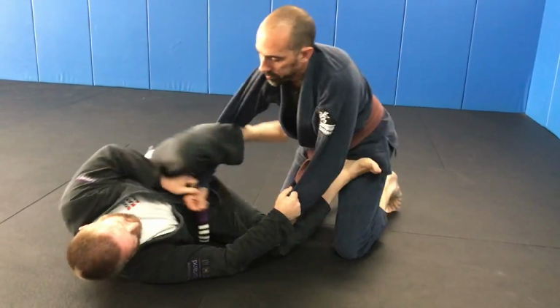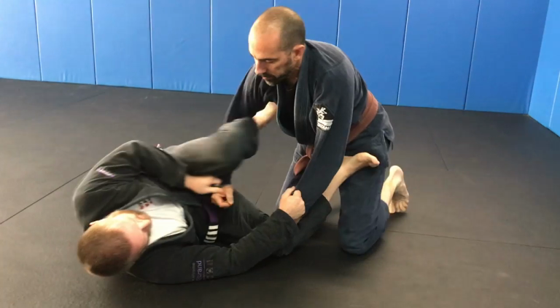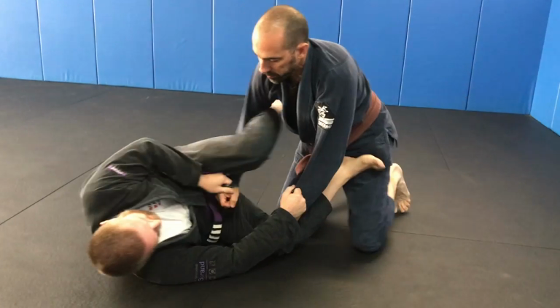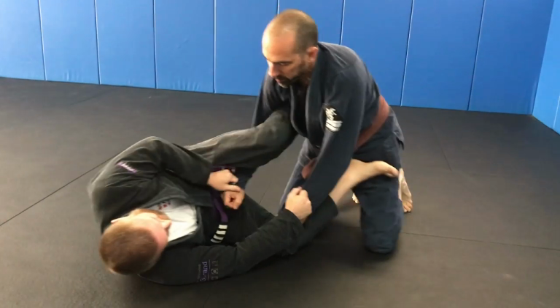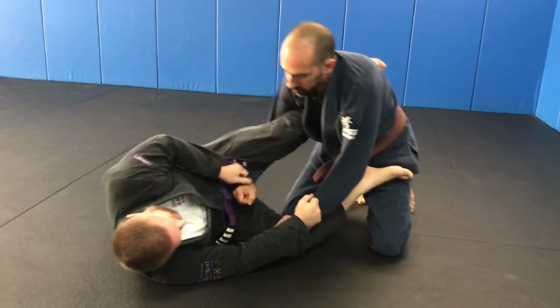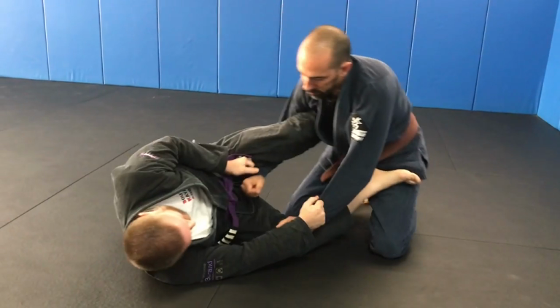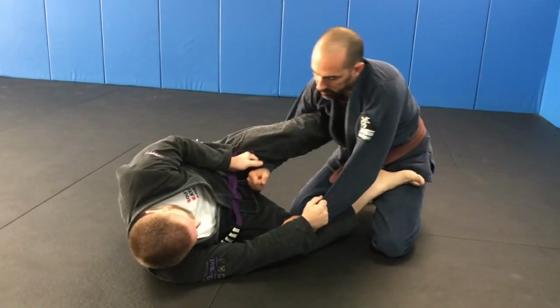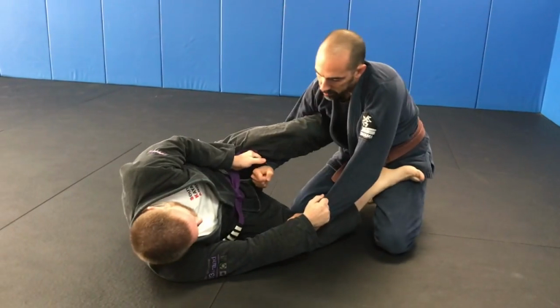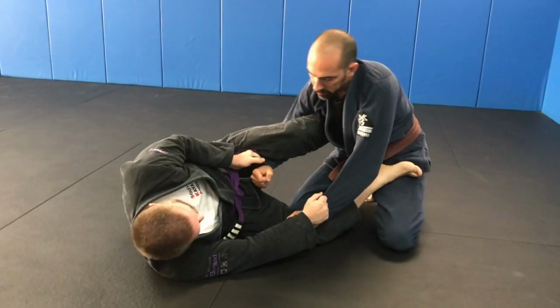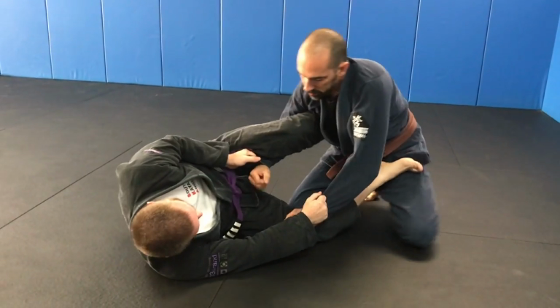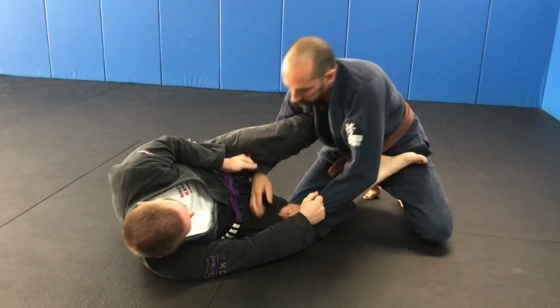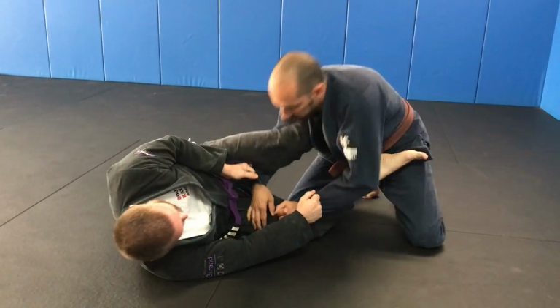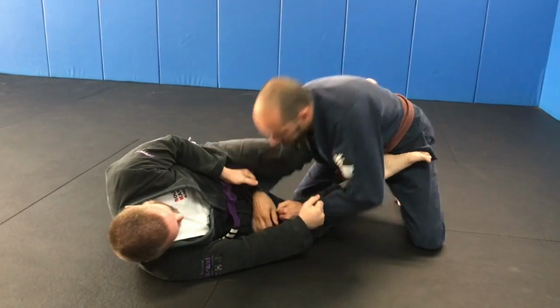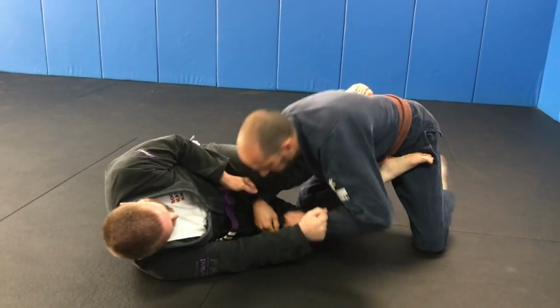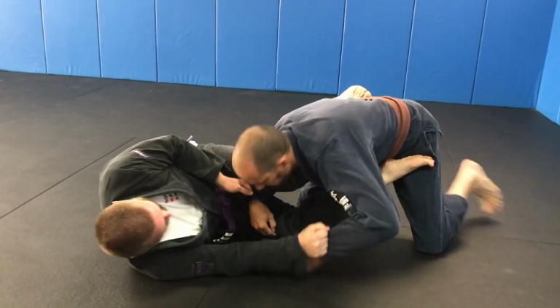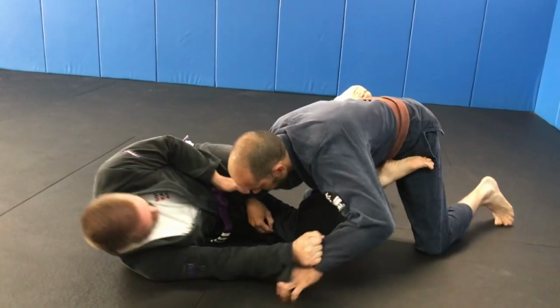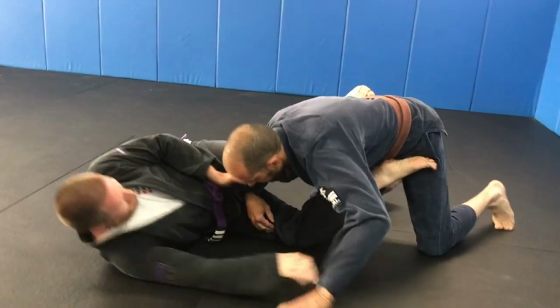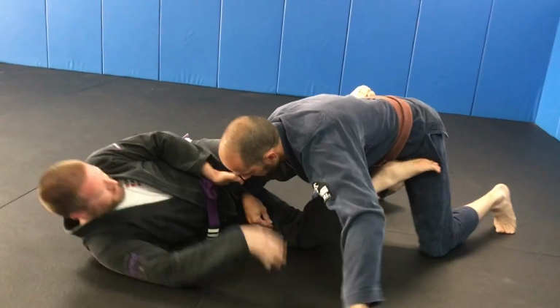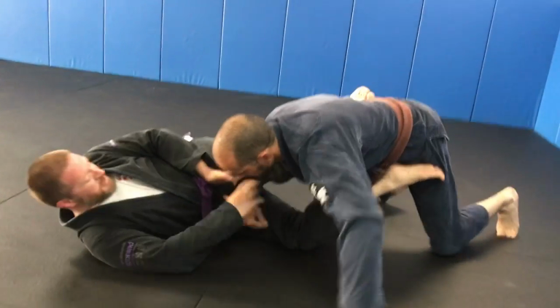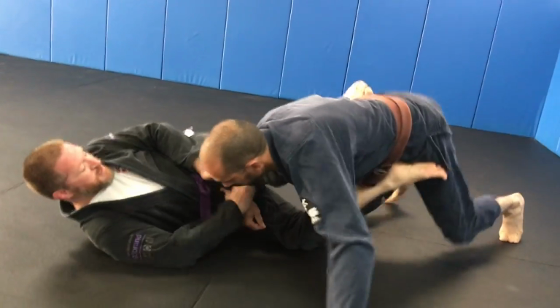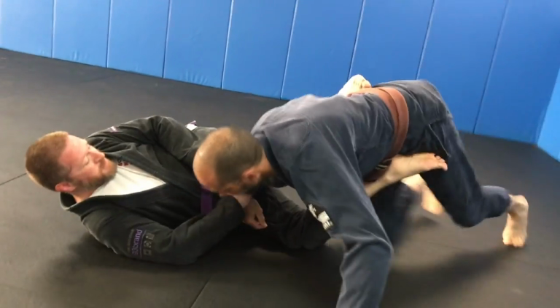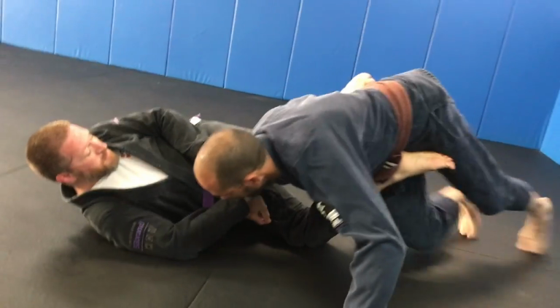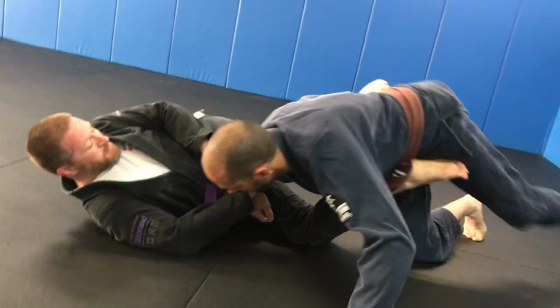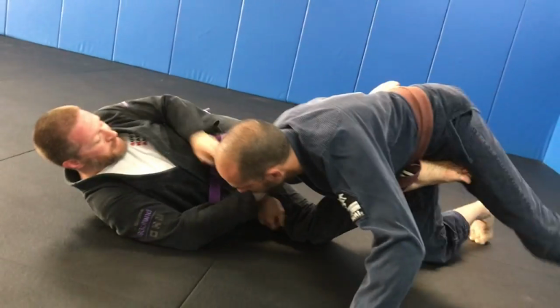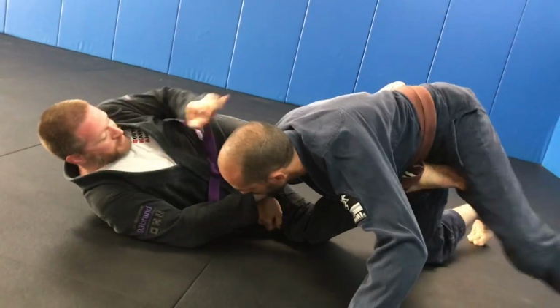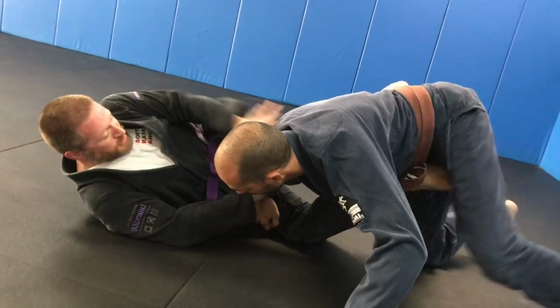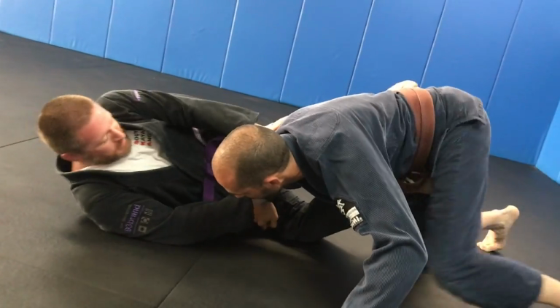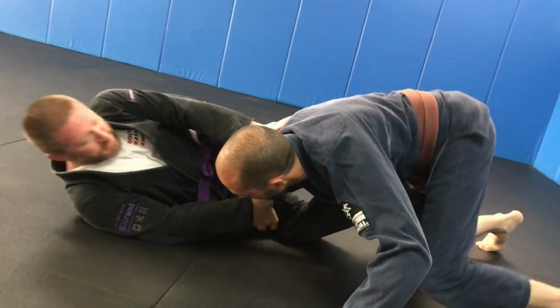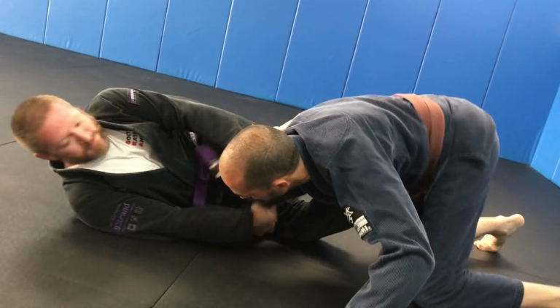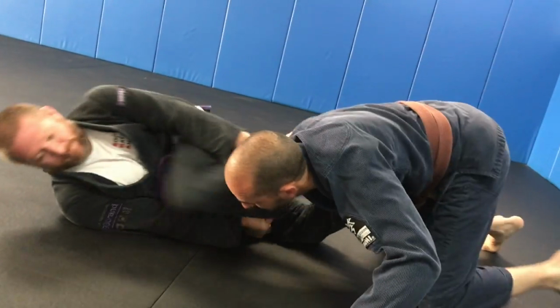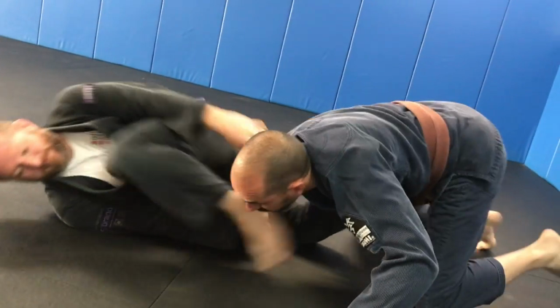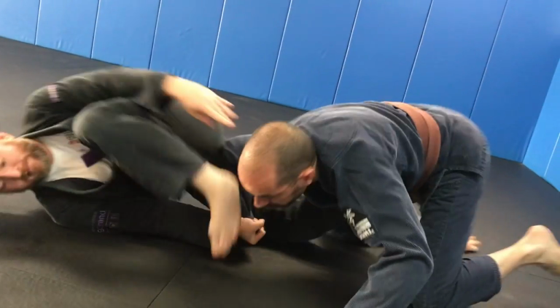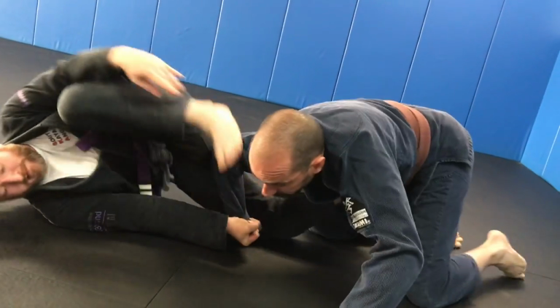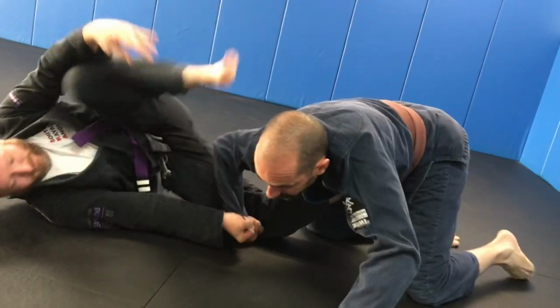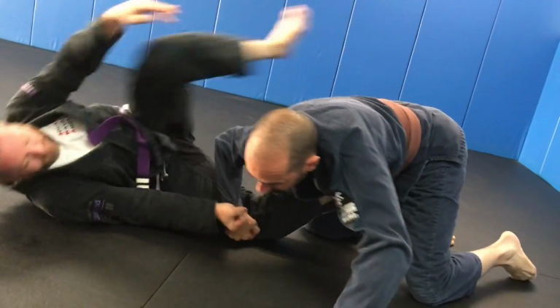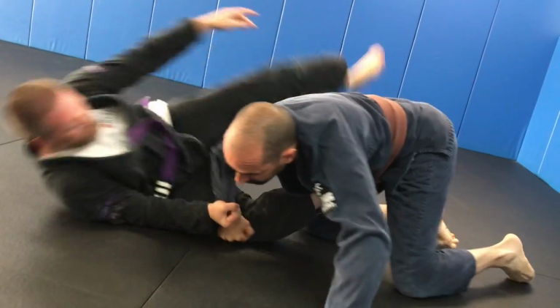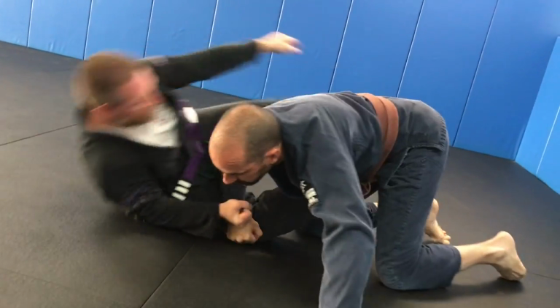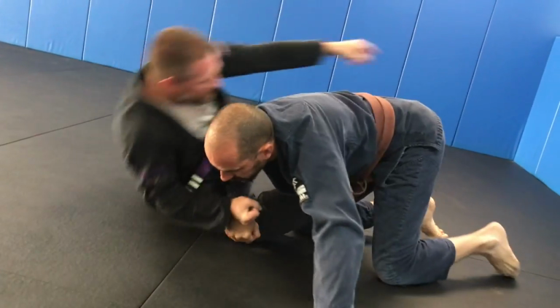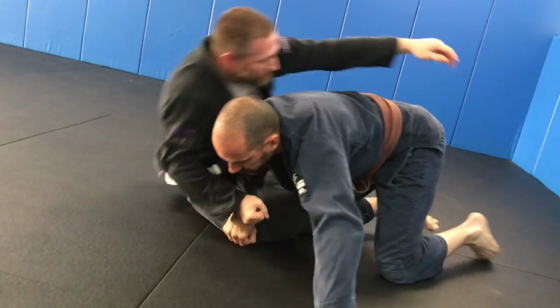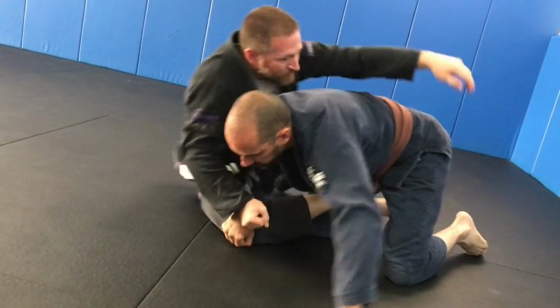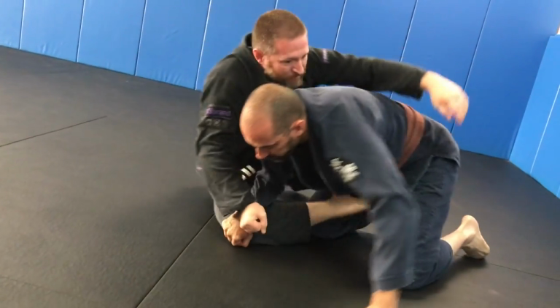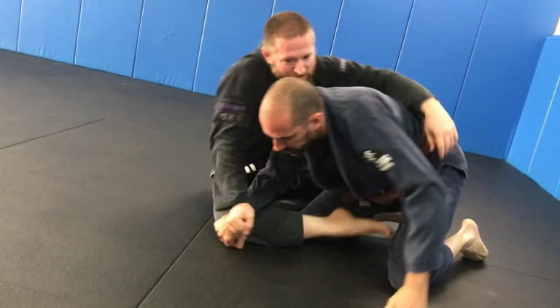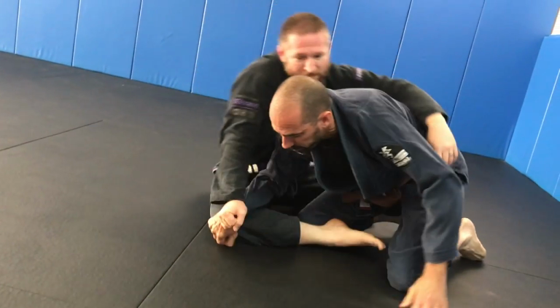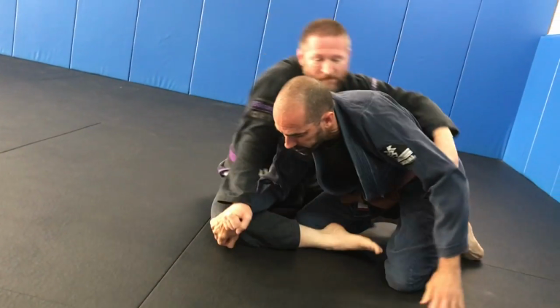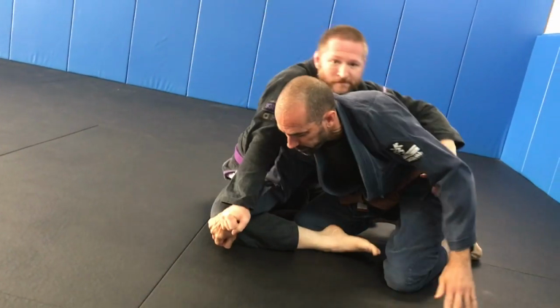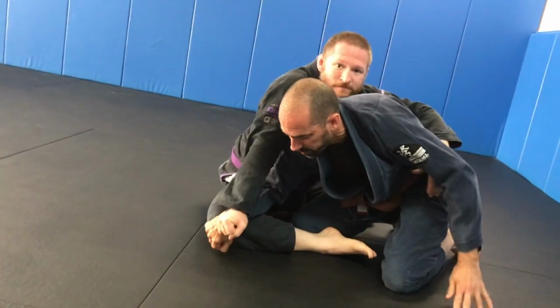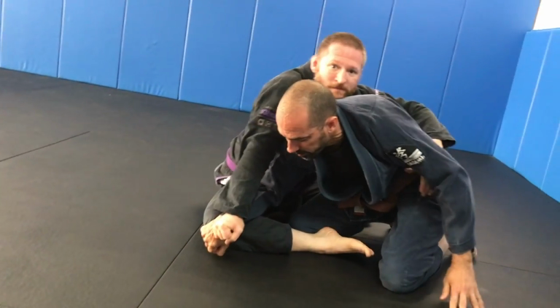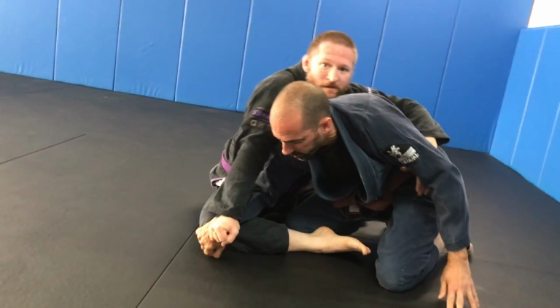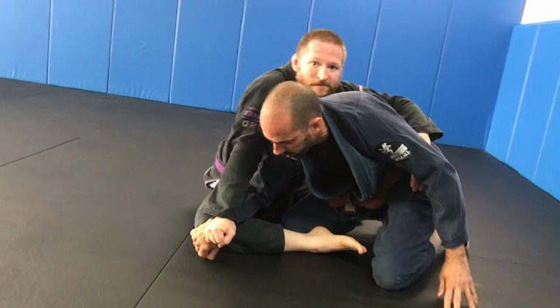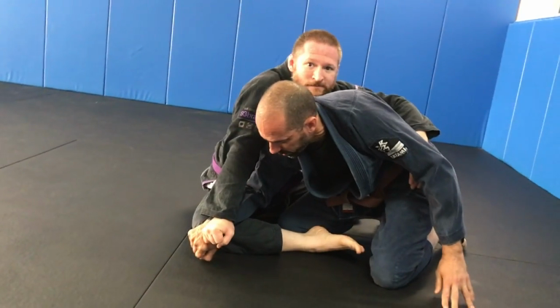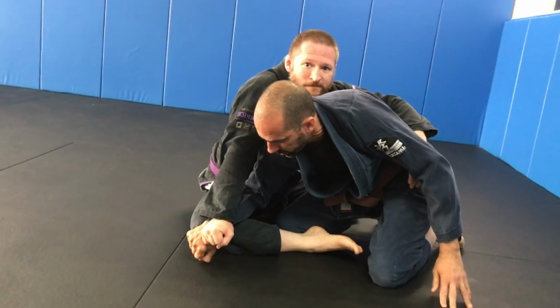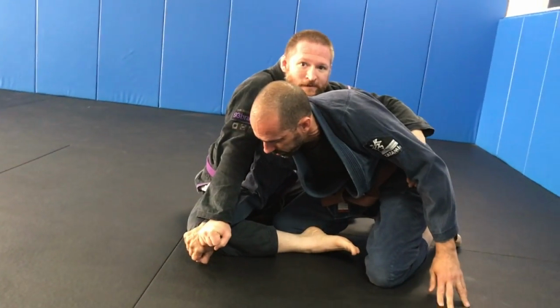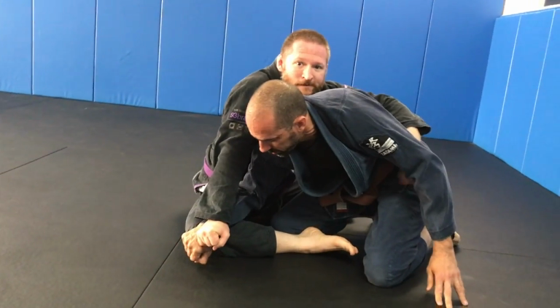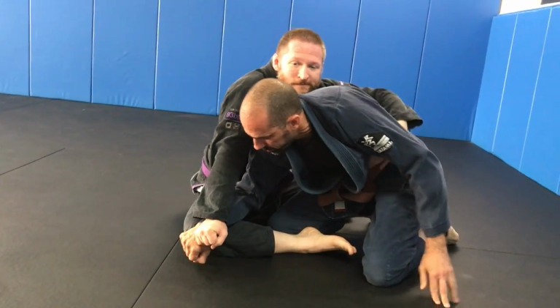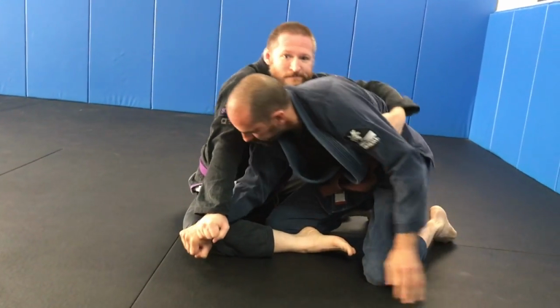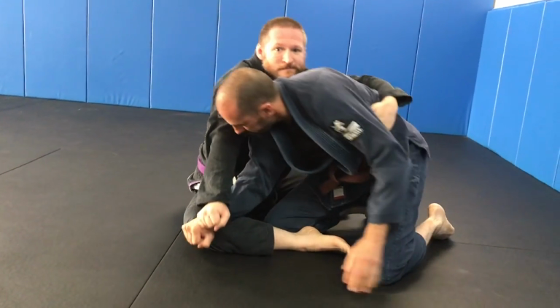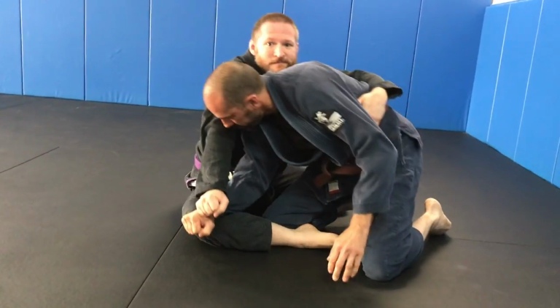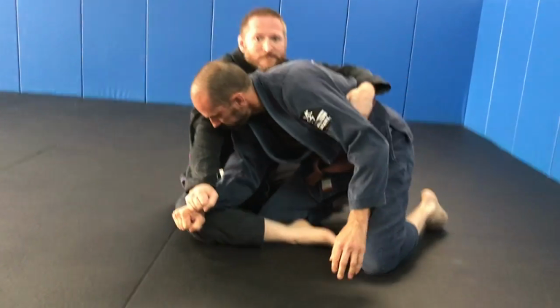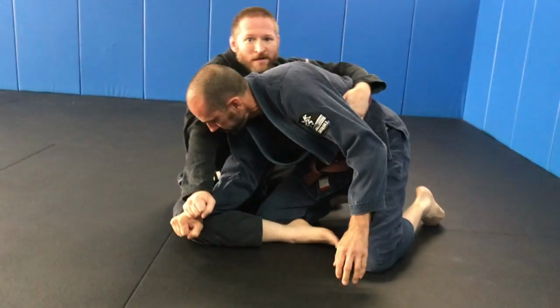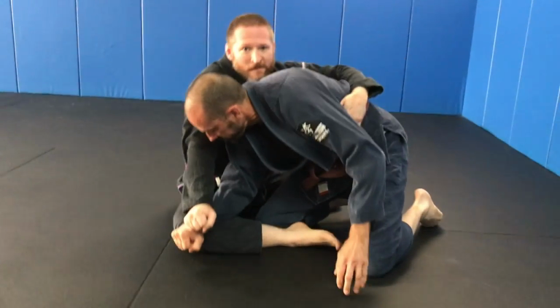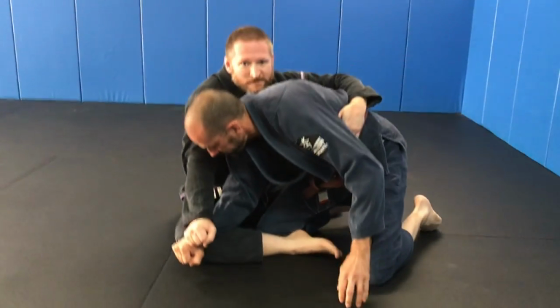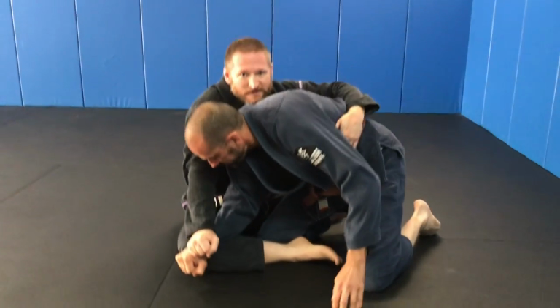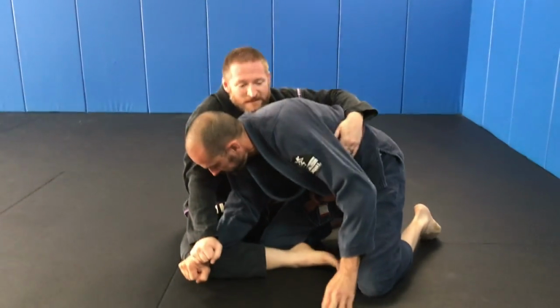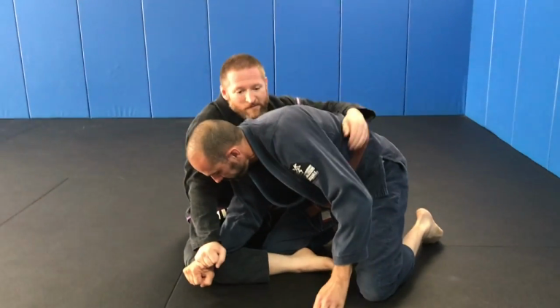Lasso comes in. He starts to smash. I change. That's it.